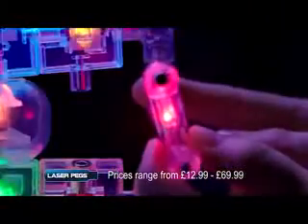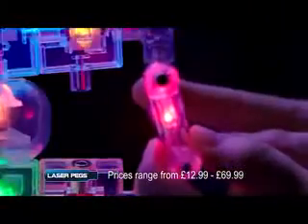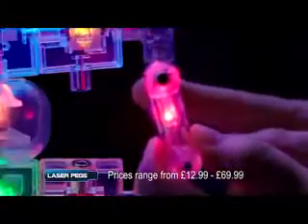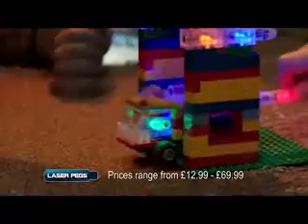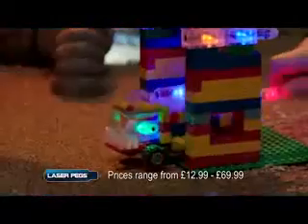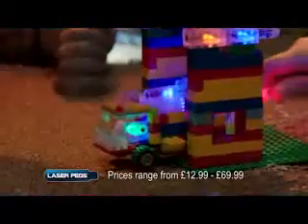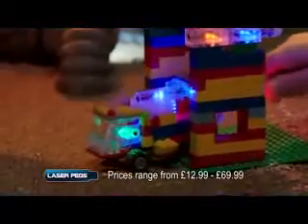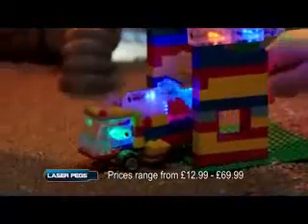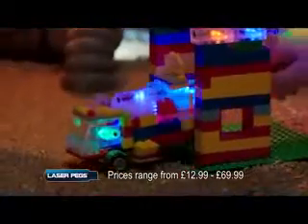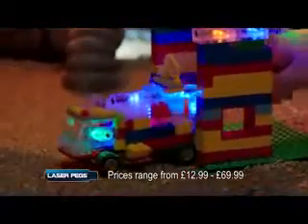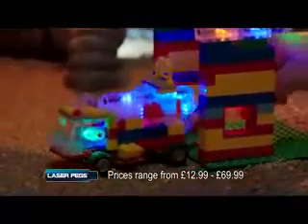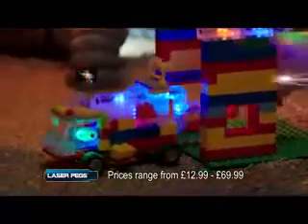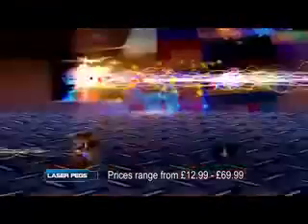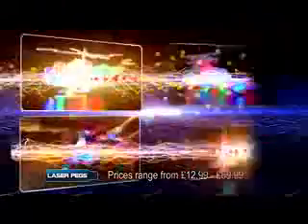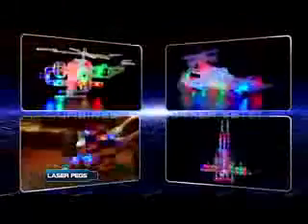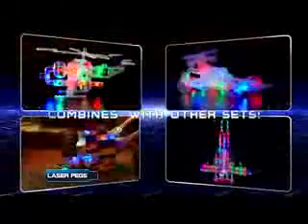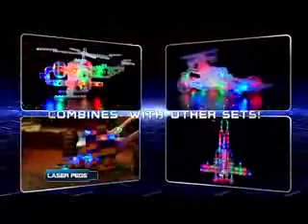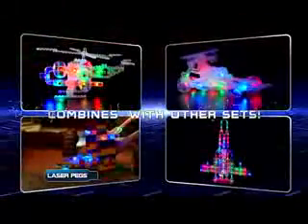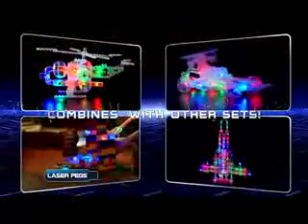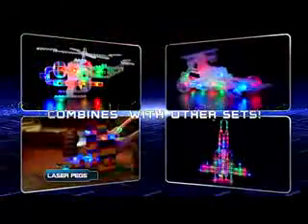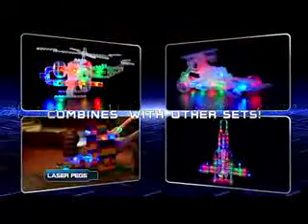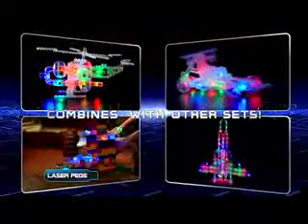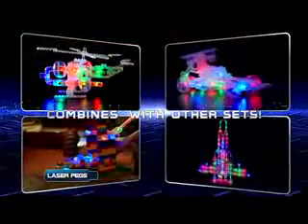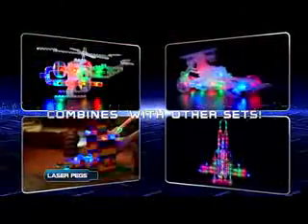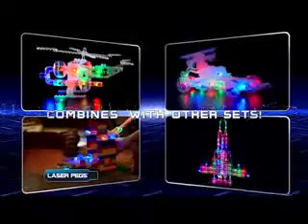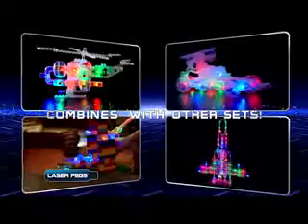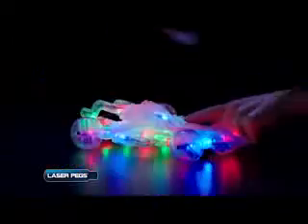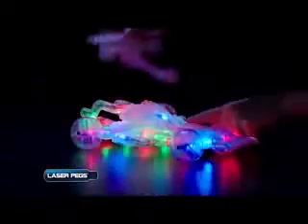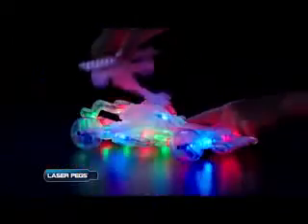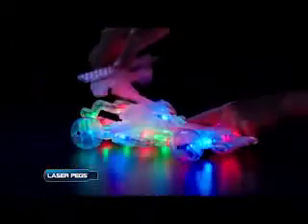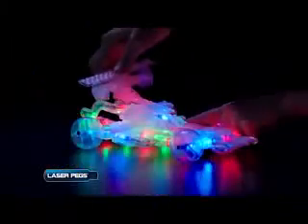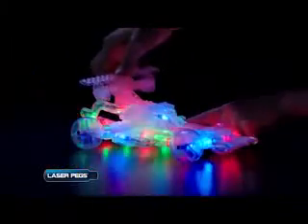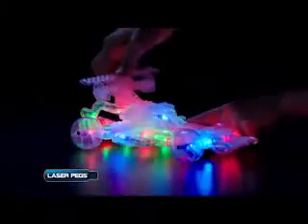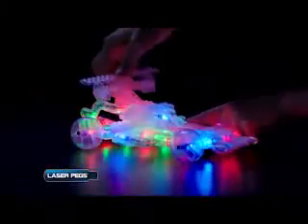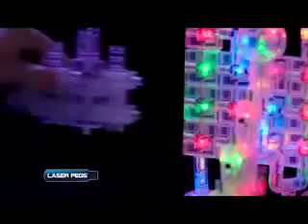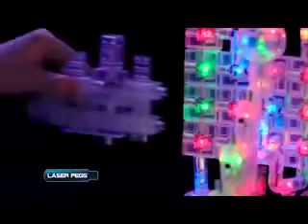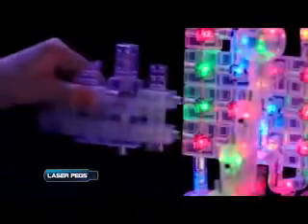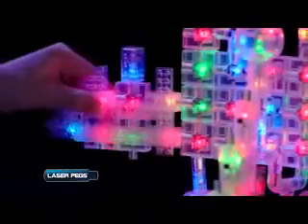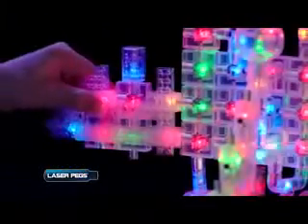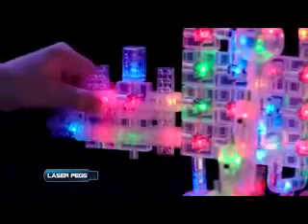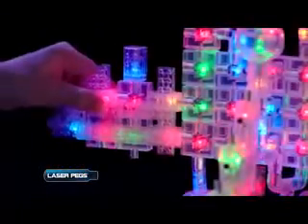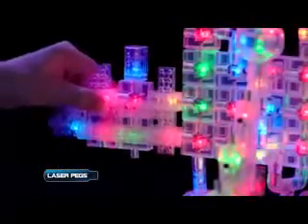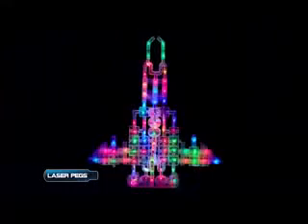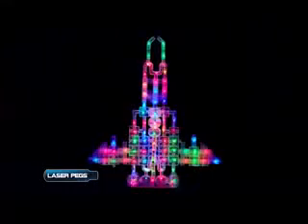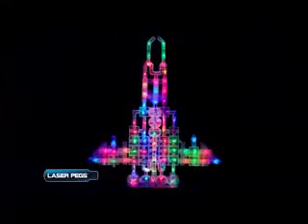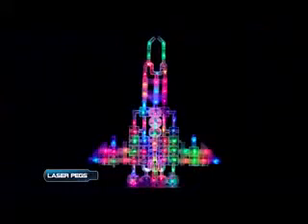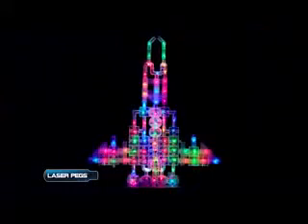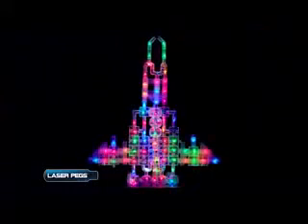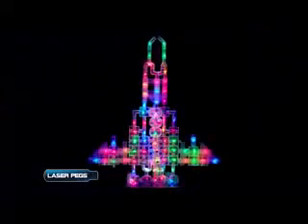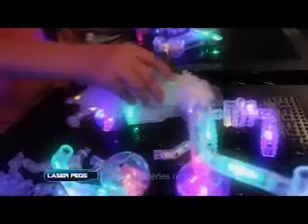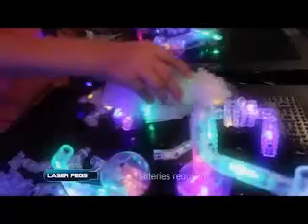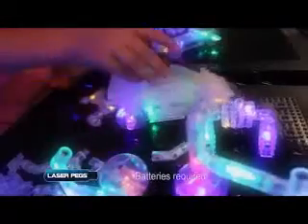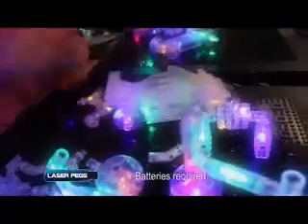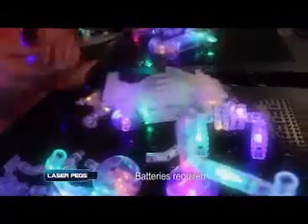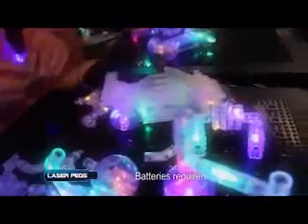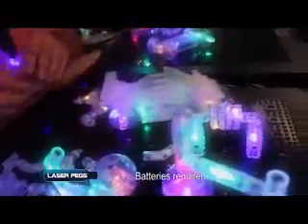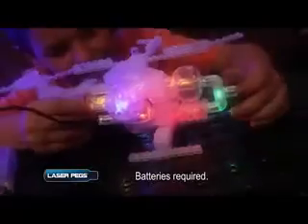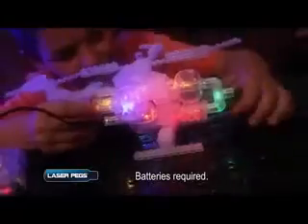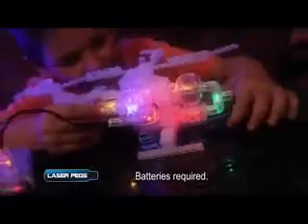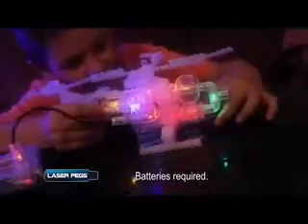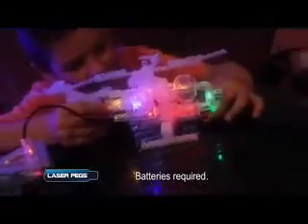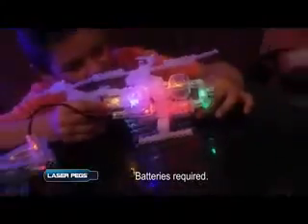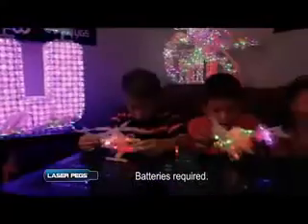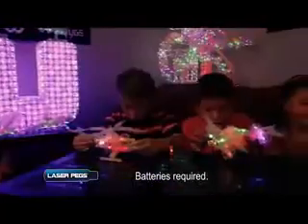LaserPegs can be combined with other construction sets. Every piece fits. Each set builds multiple different models for endless fun.